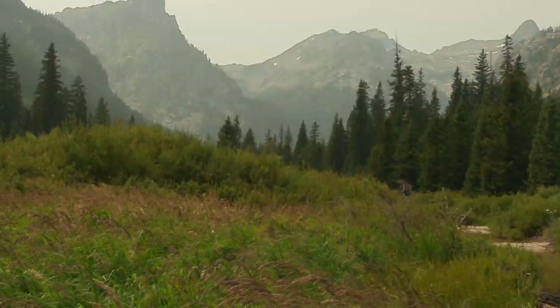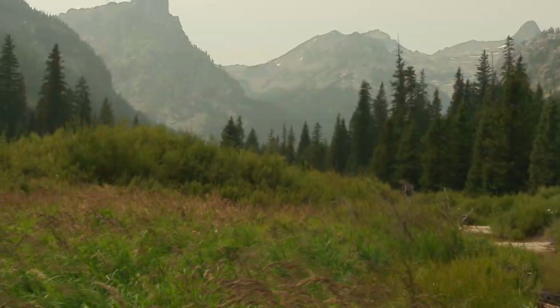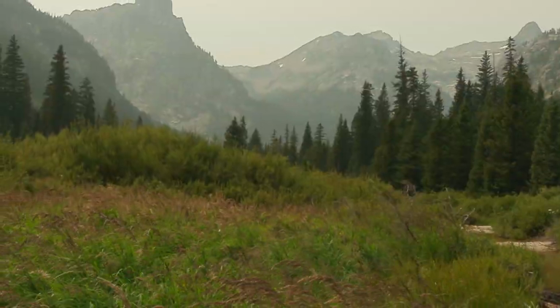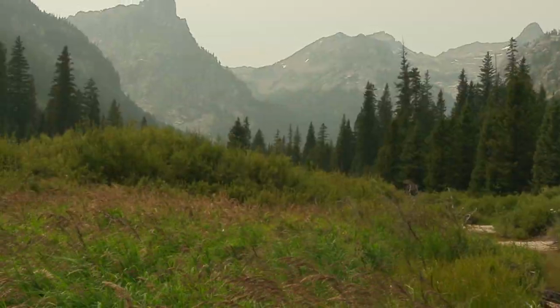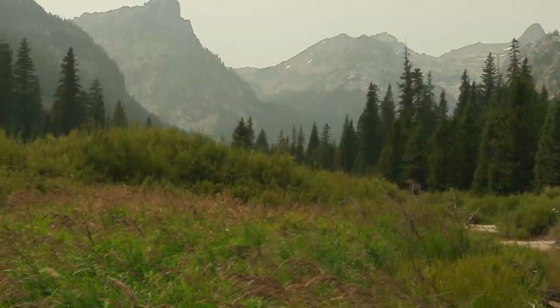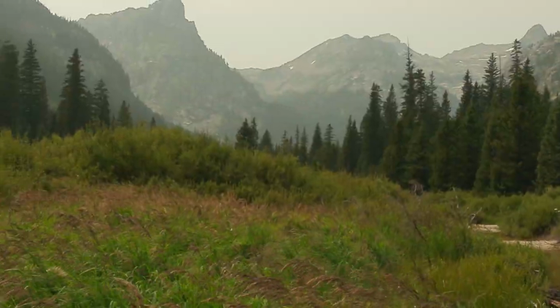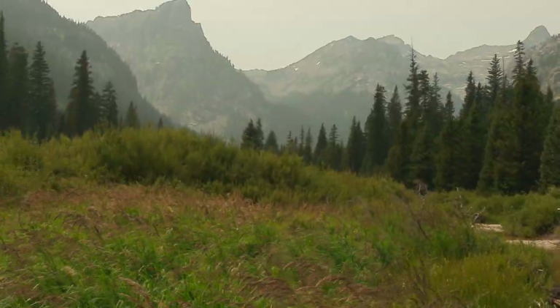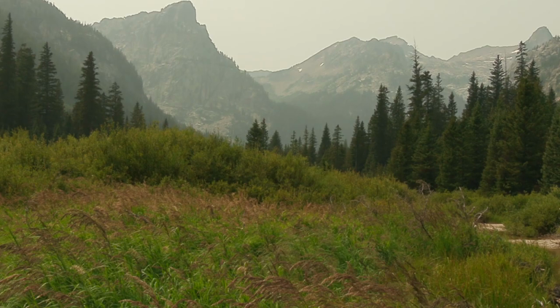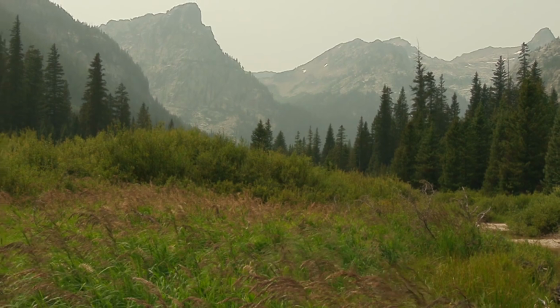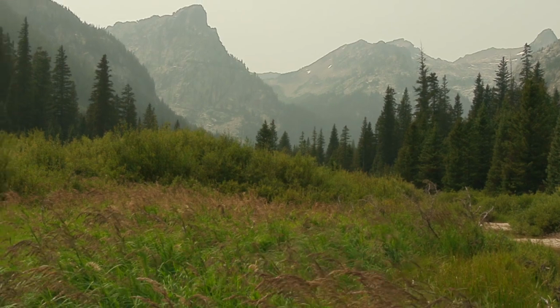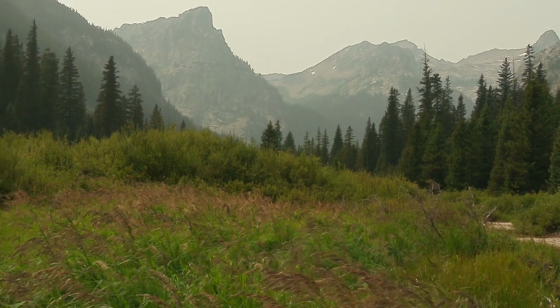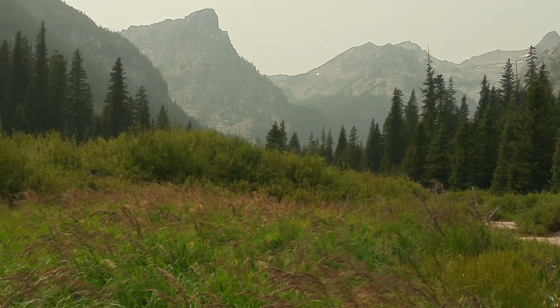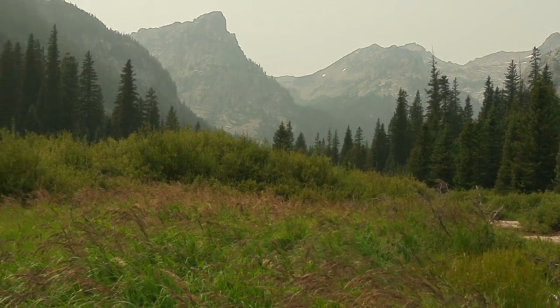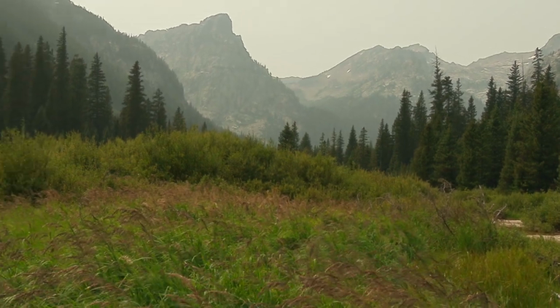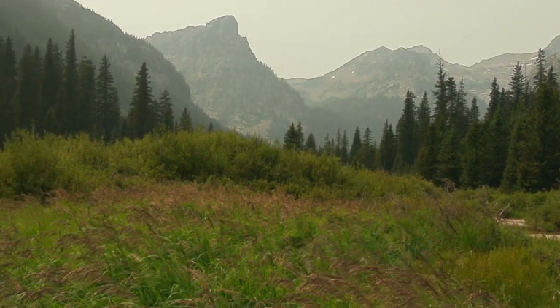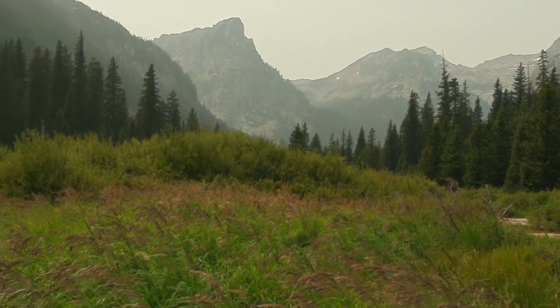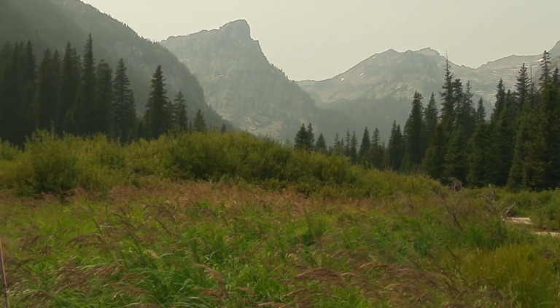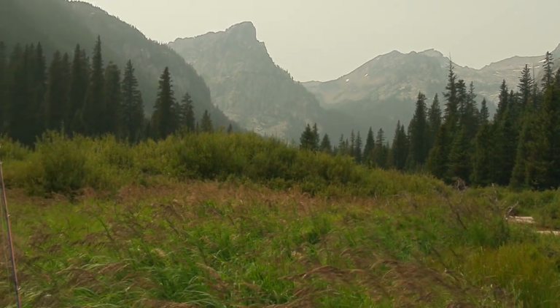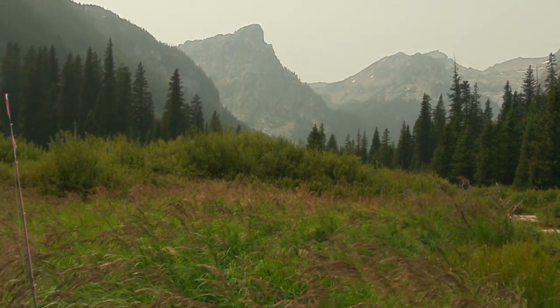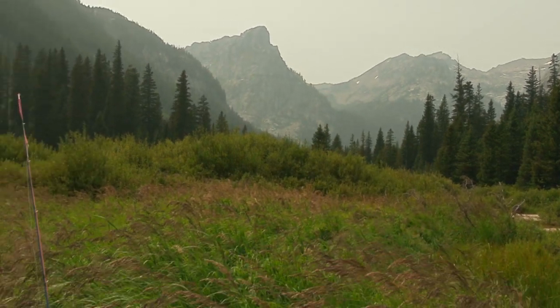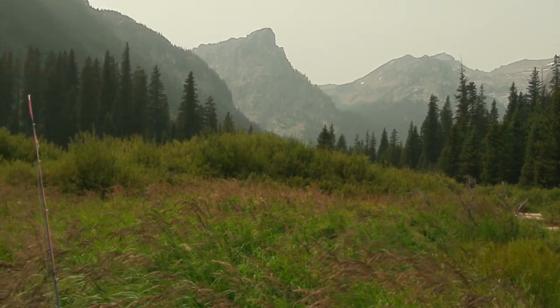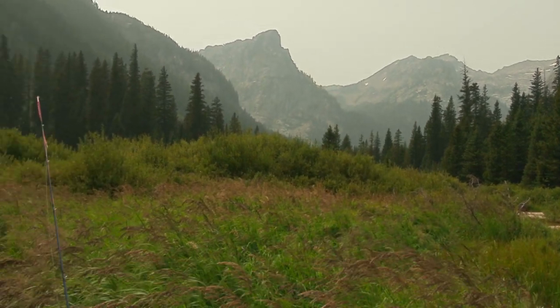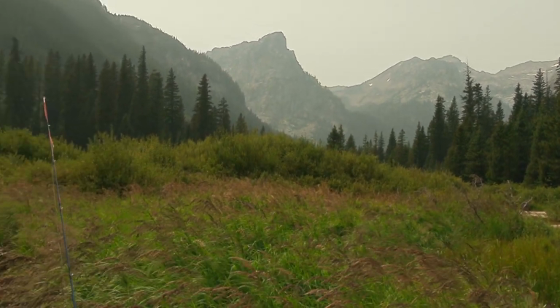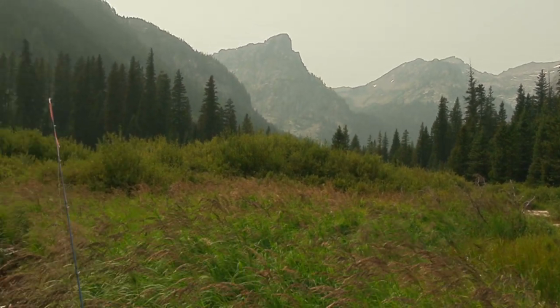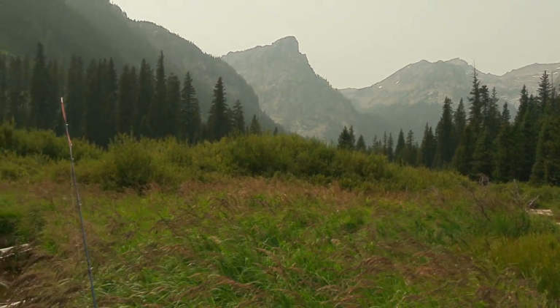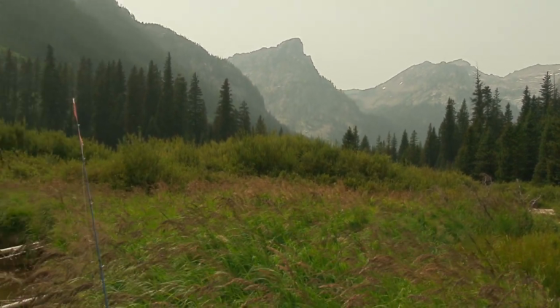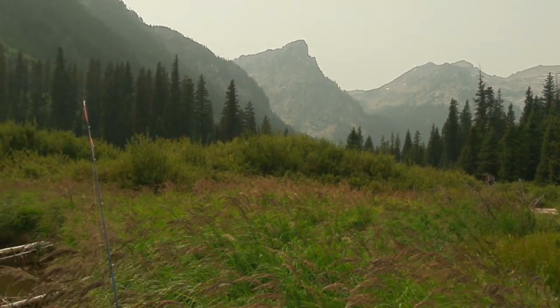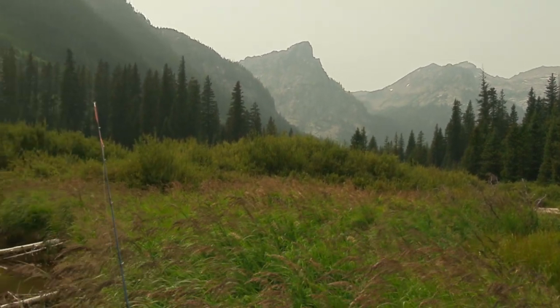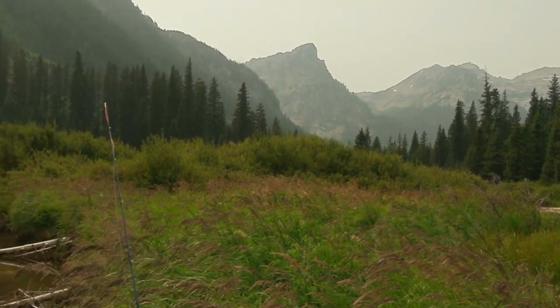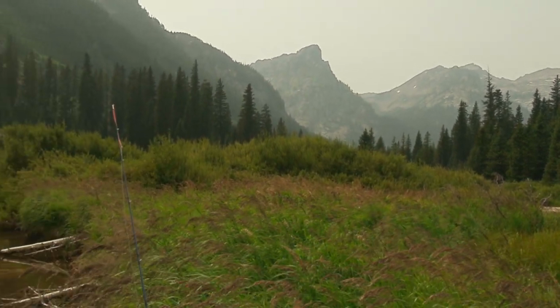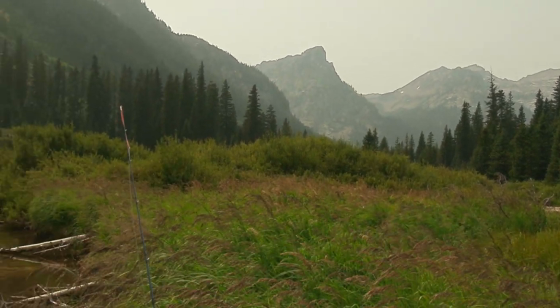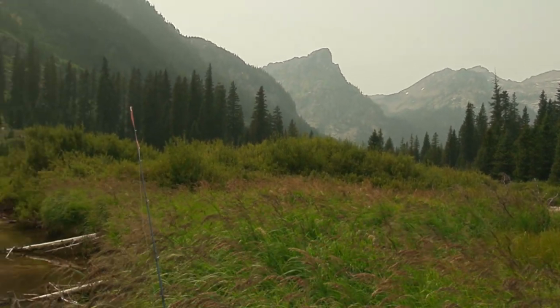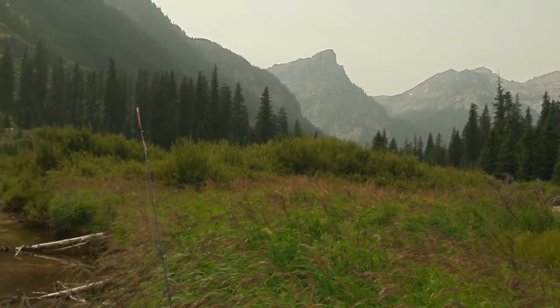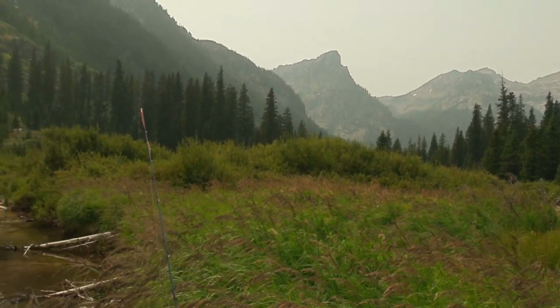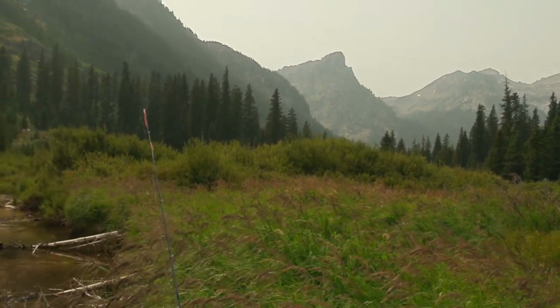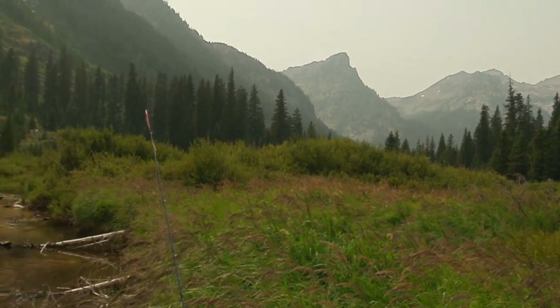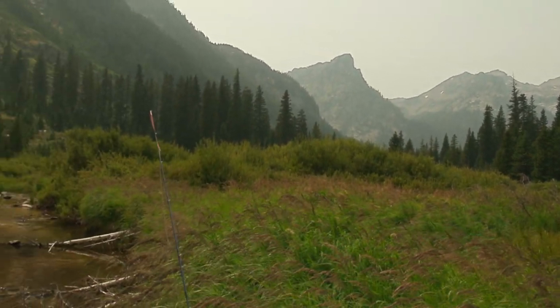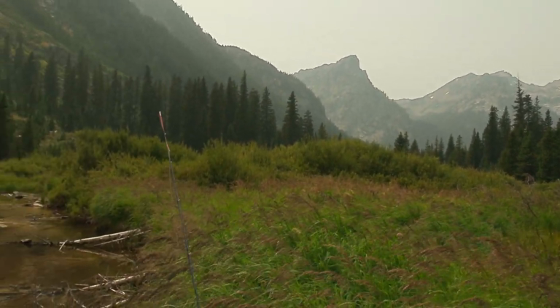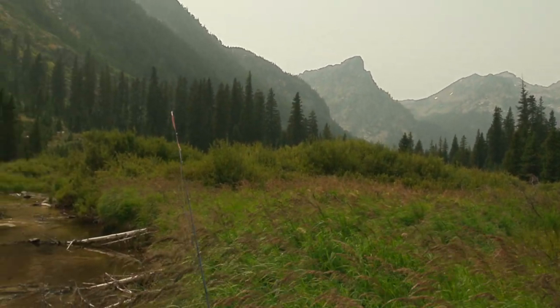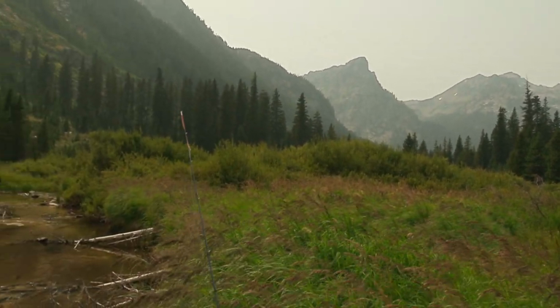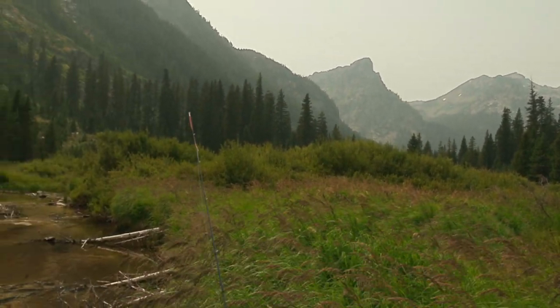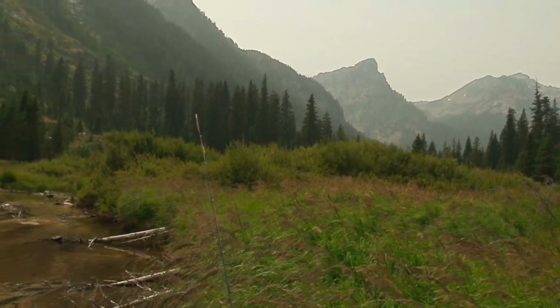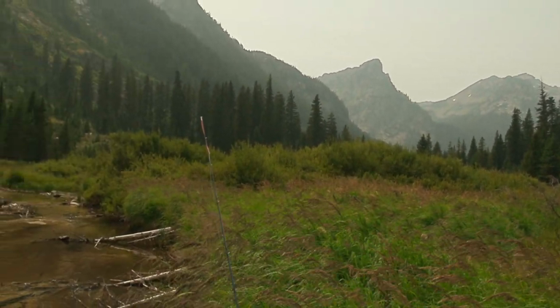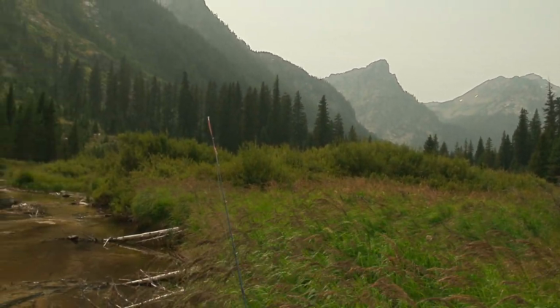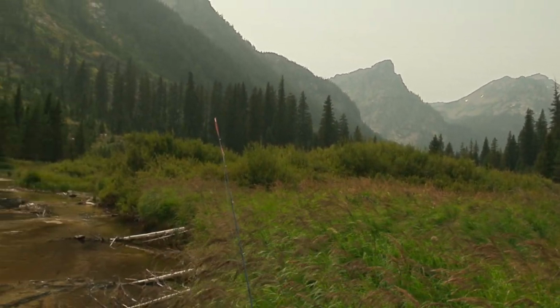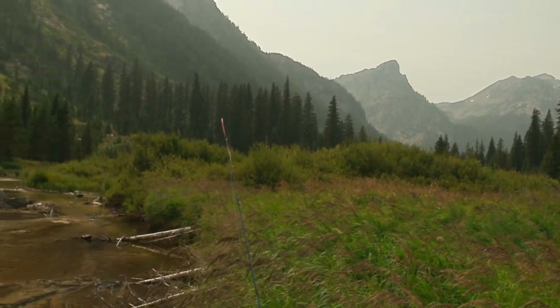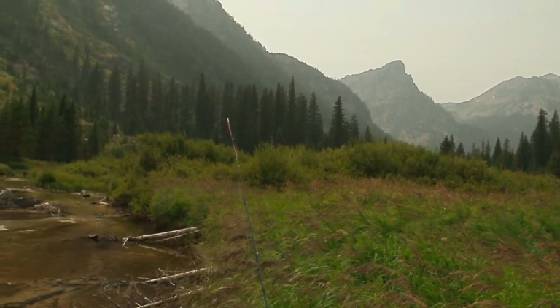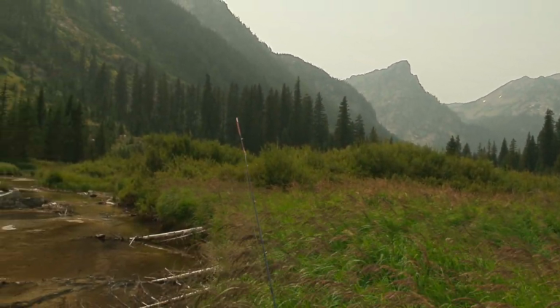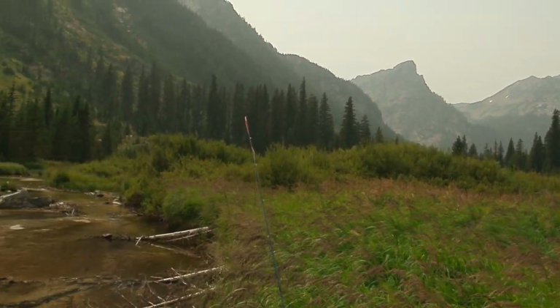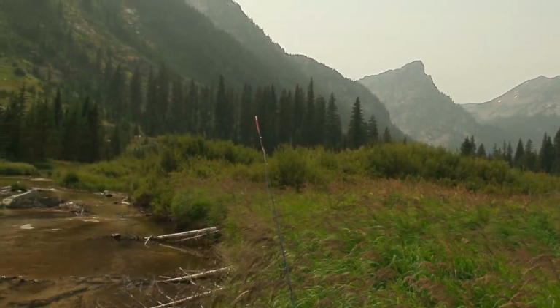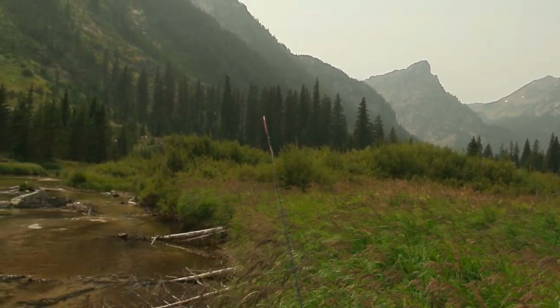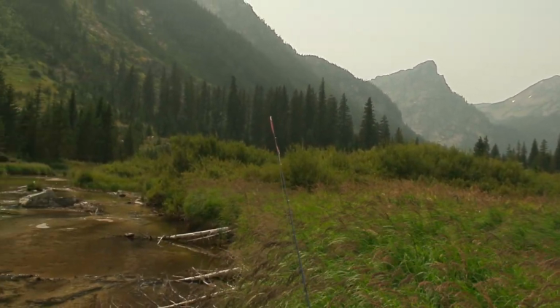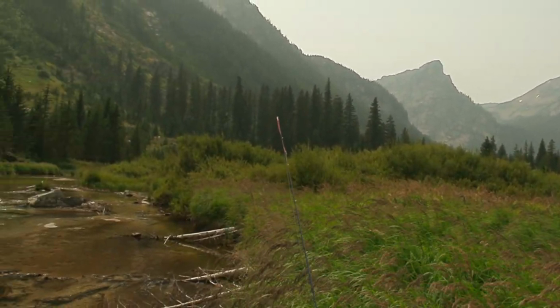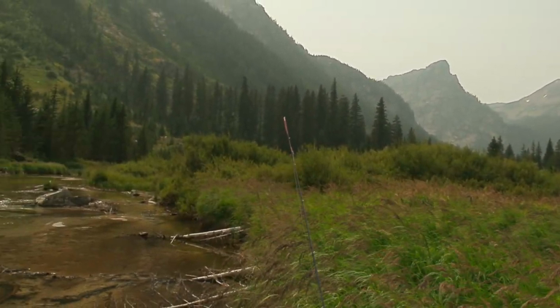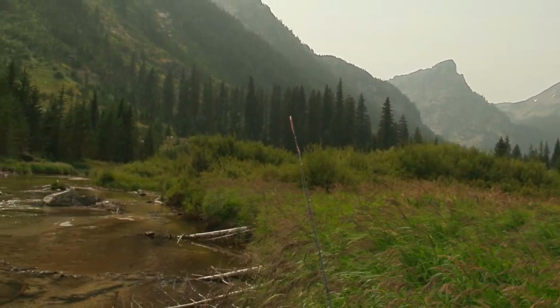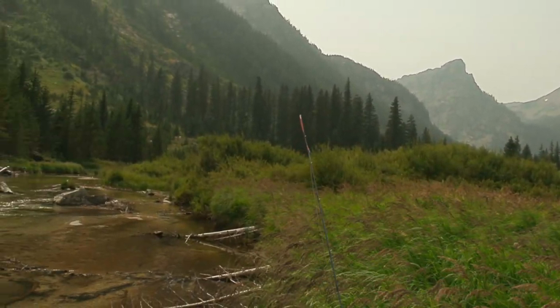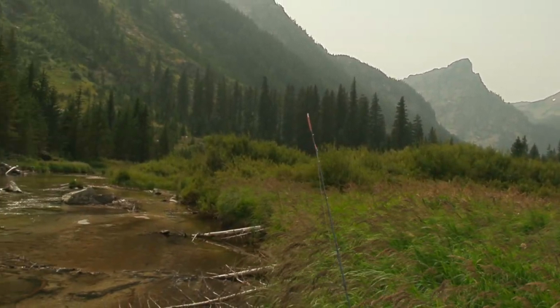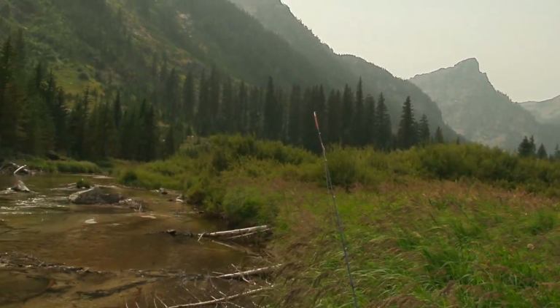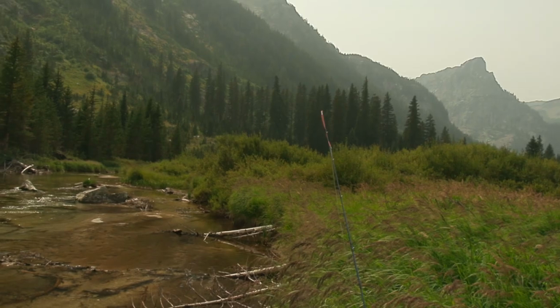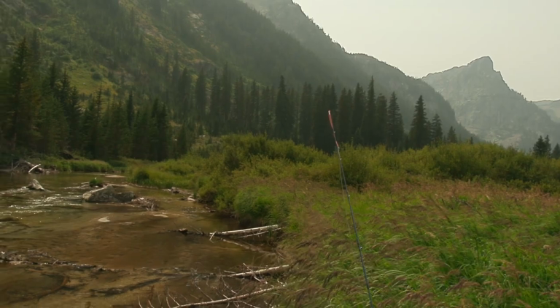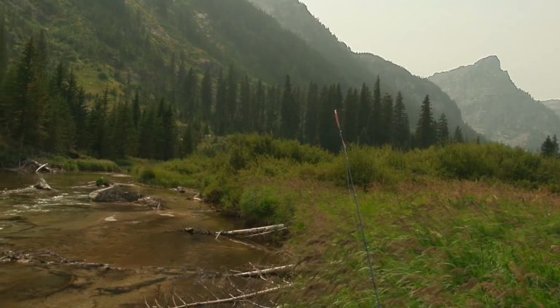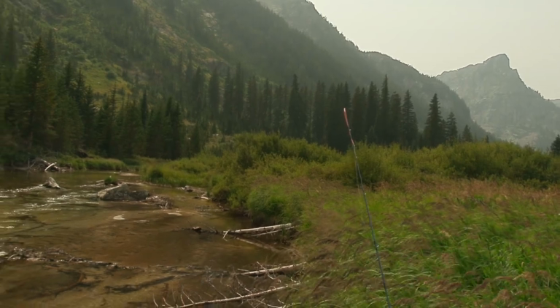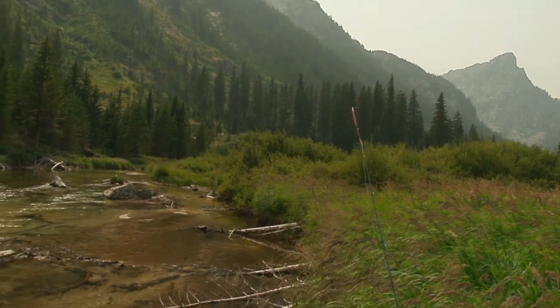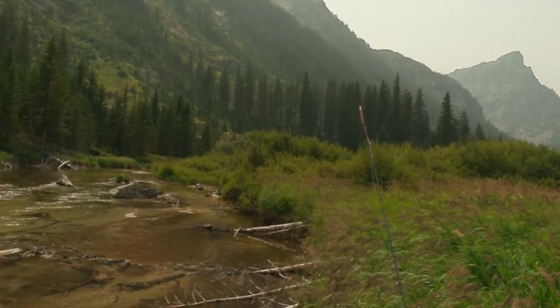When fishing Cascade Creek, you'll be right in the middle of the Teton Mountains and will have some fantastic scenery.